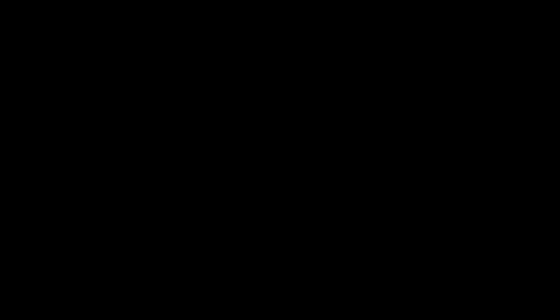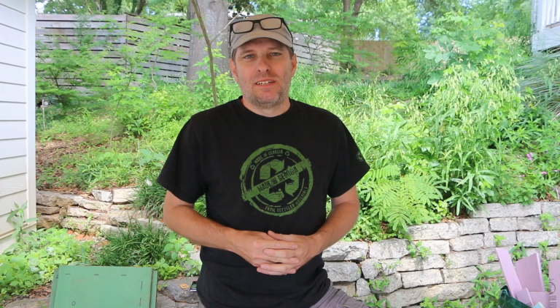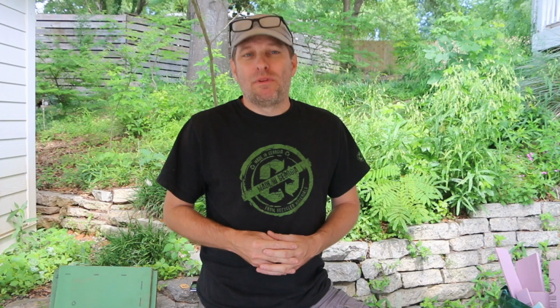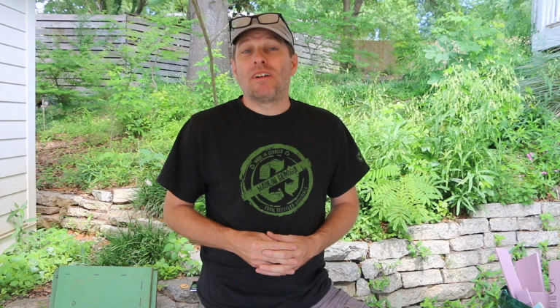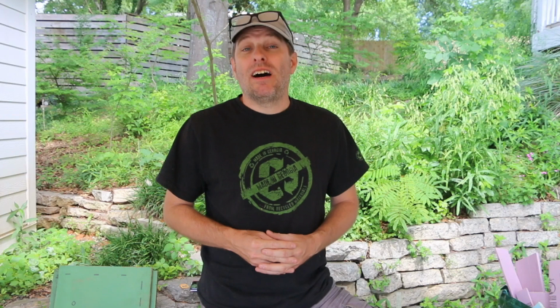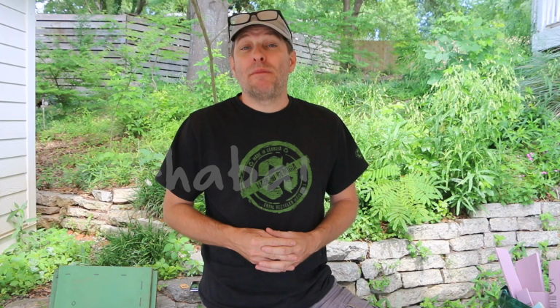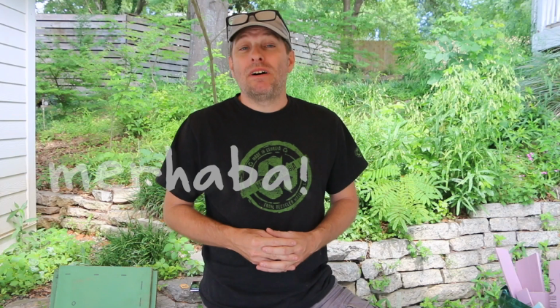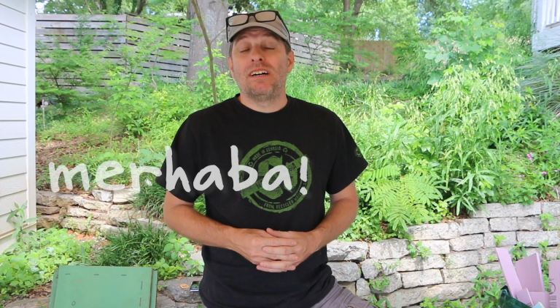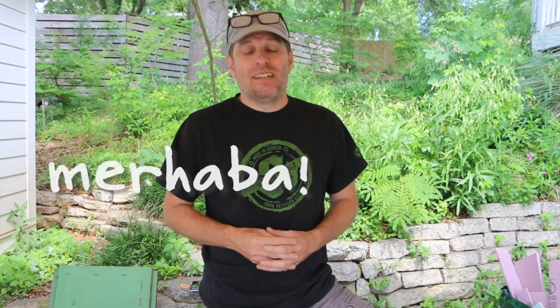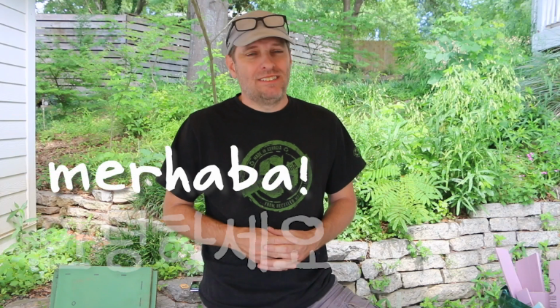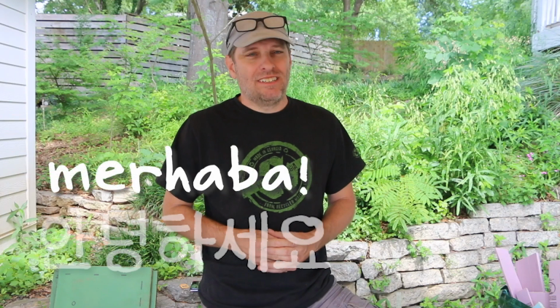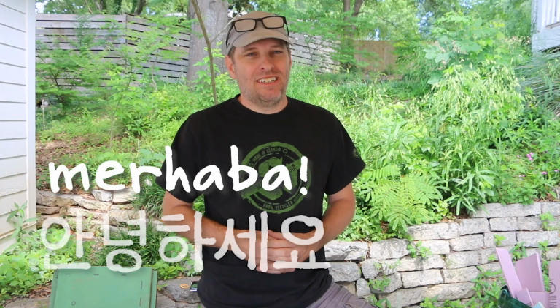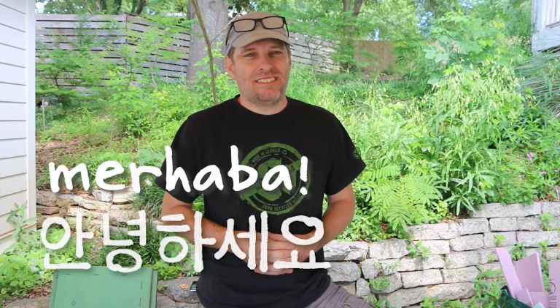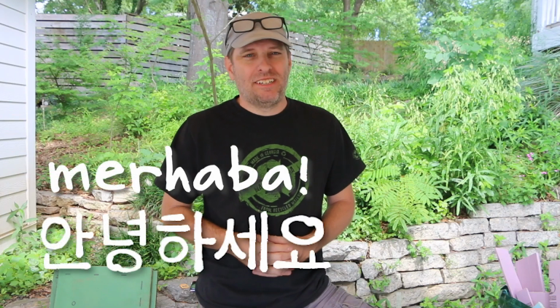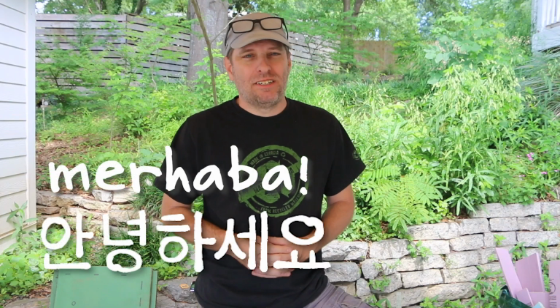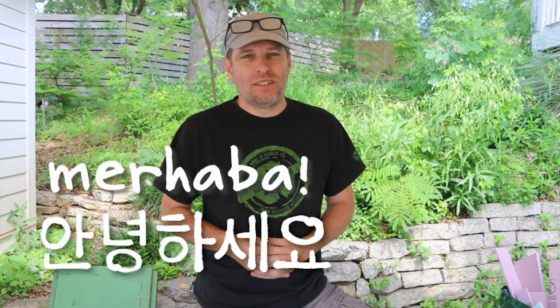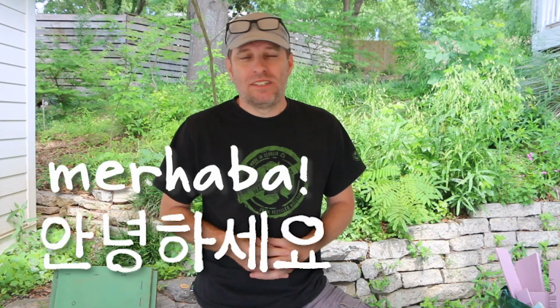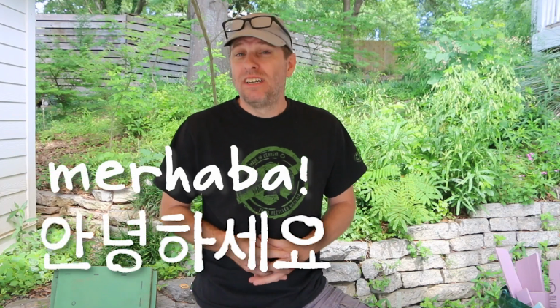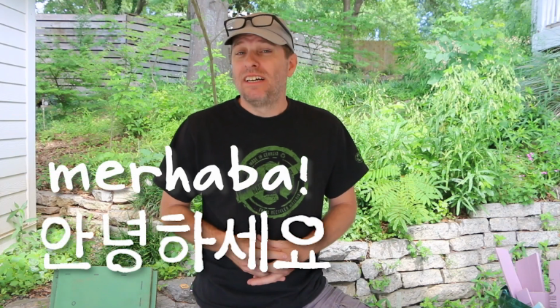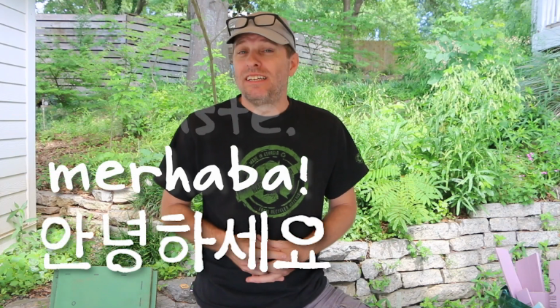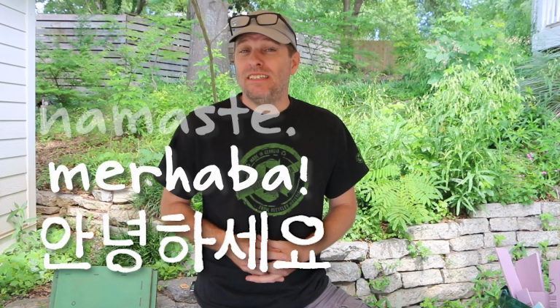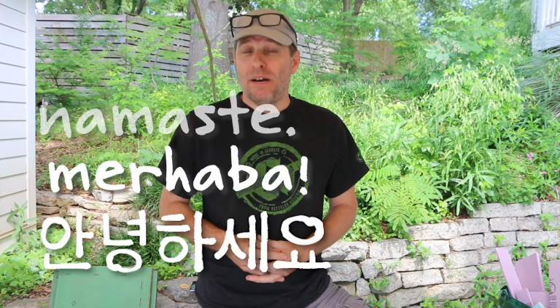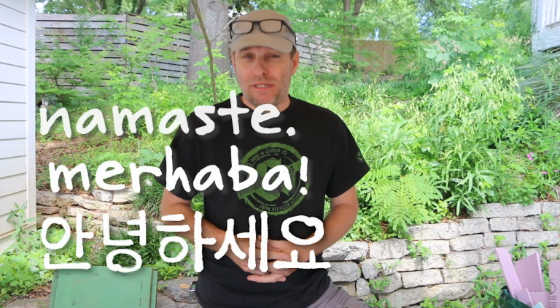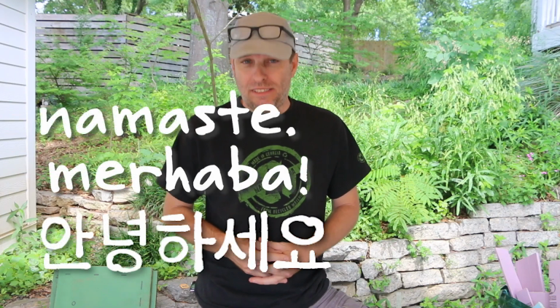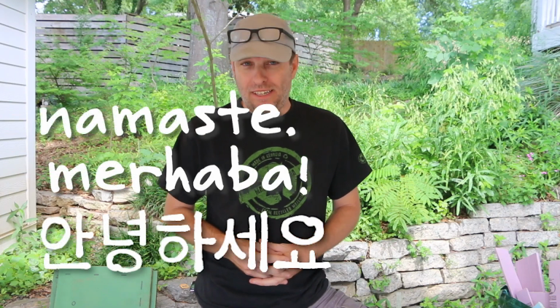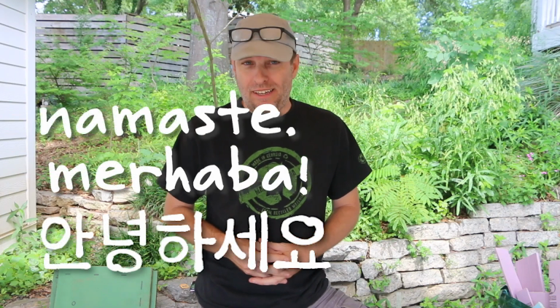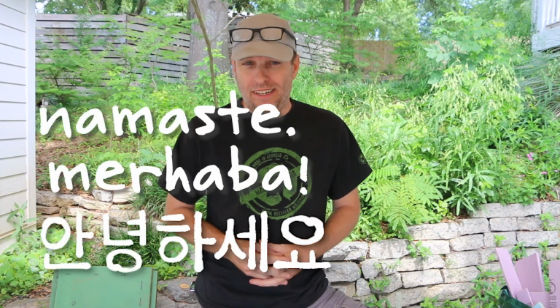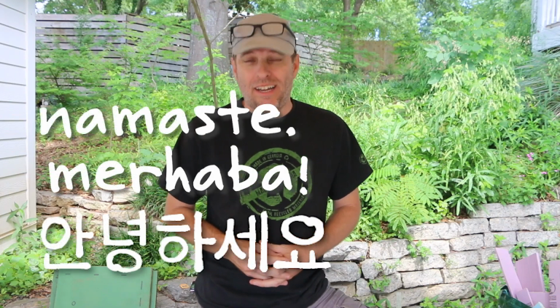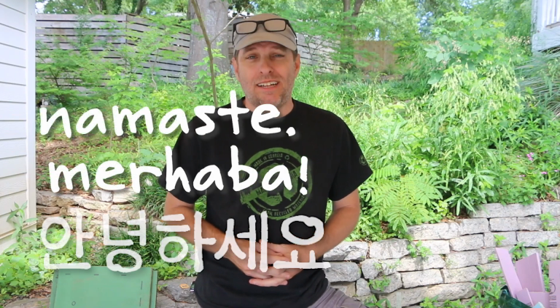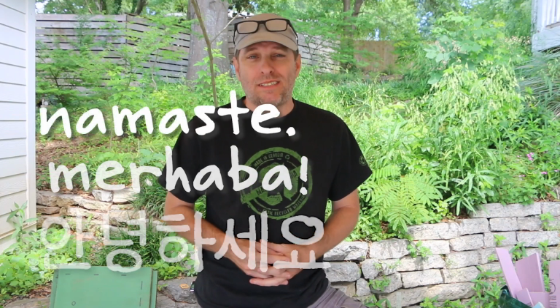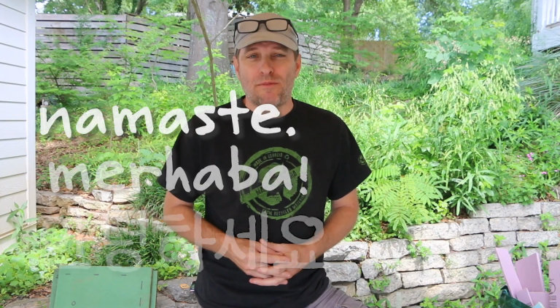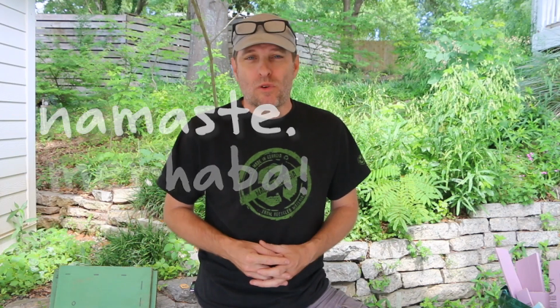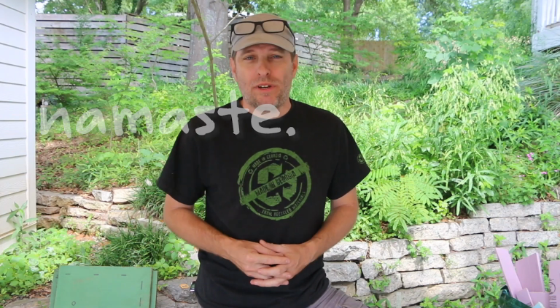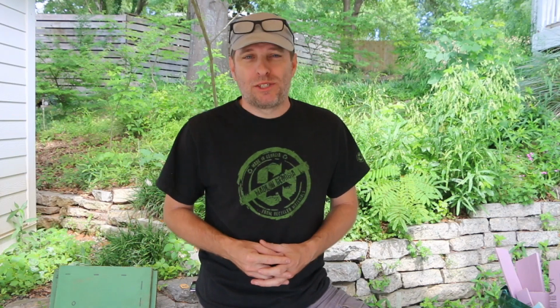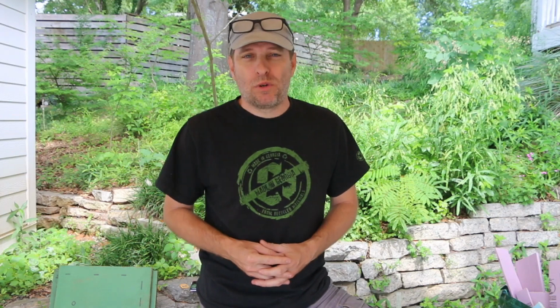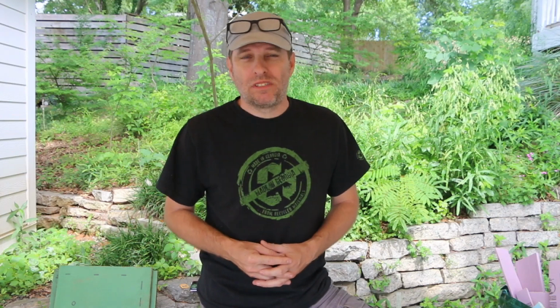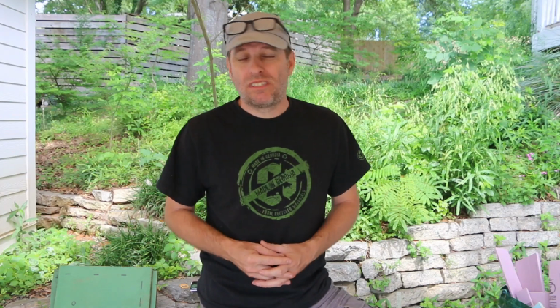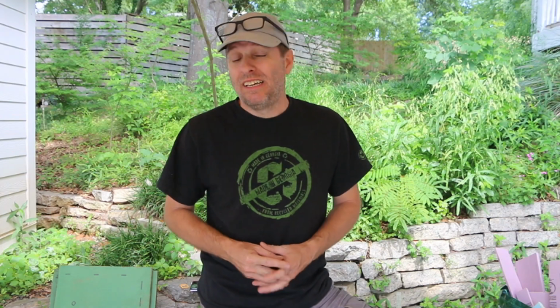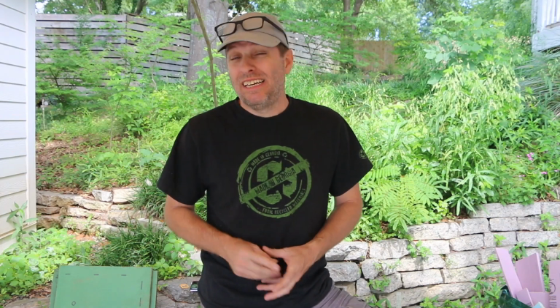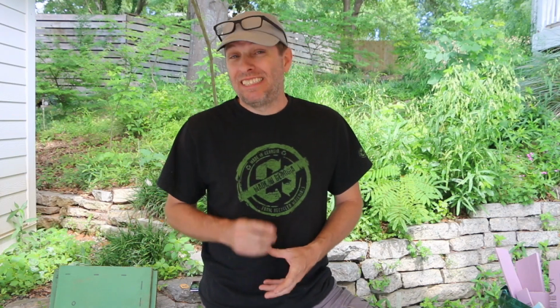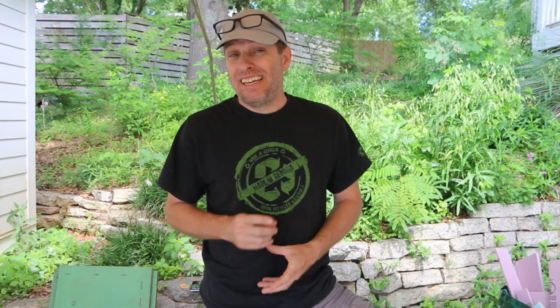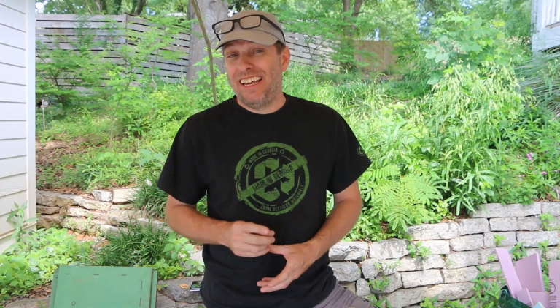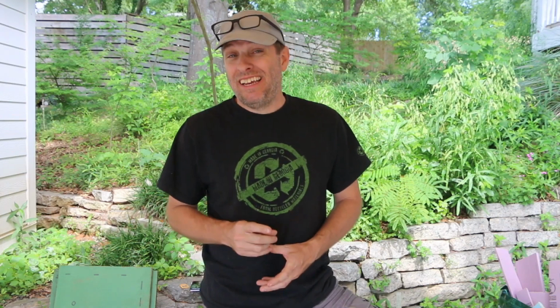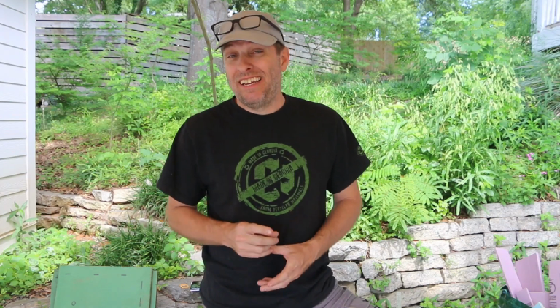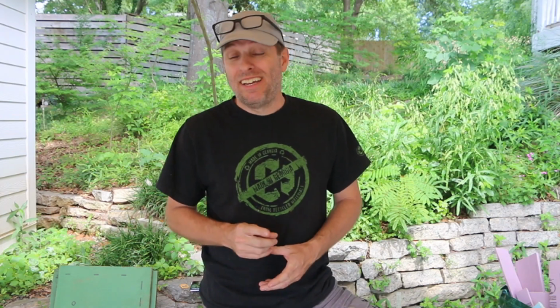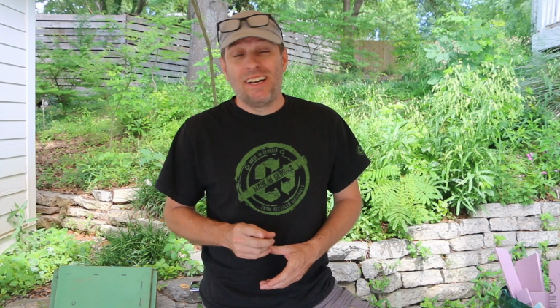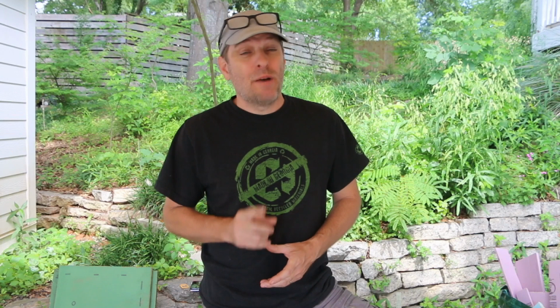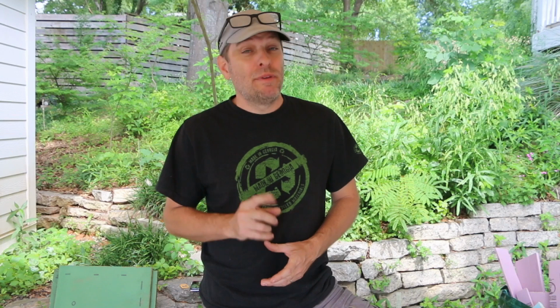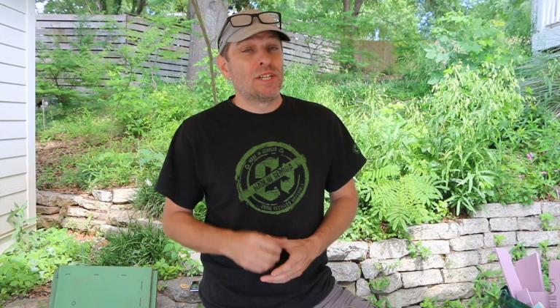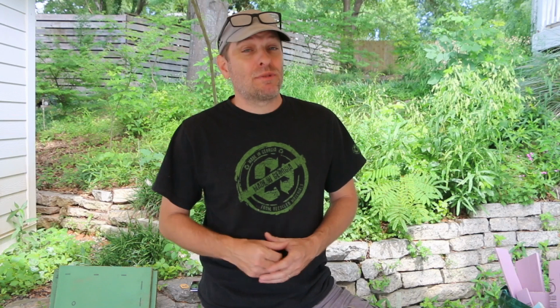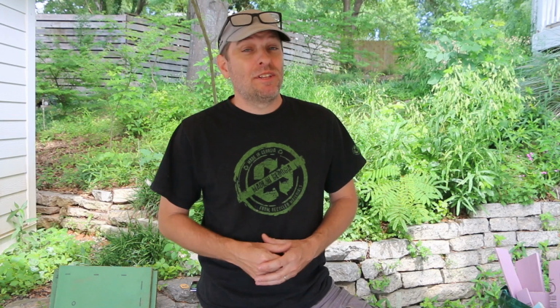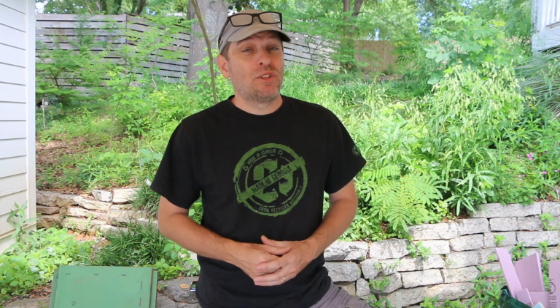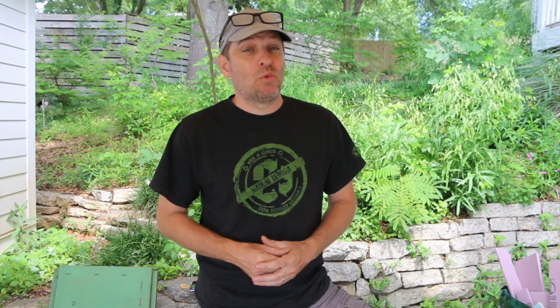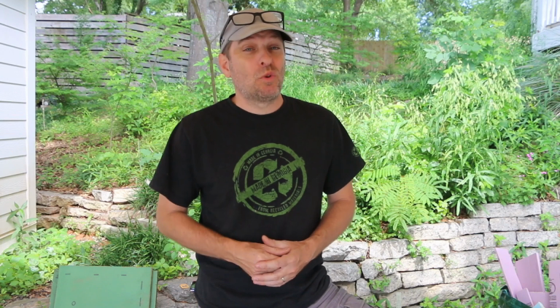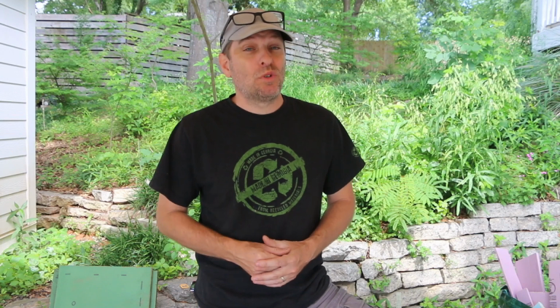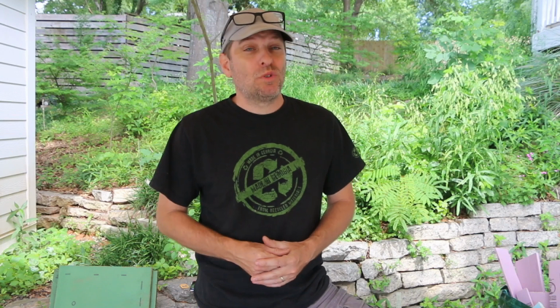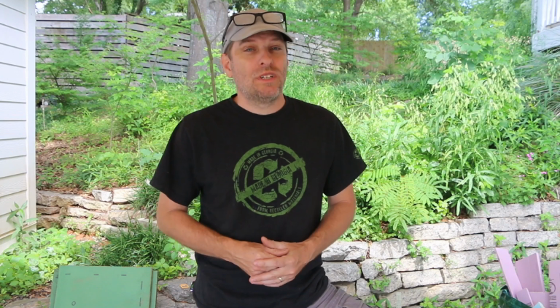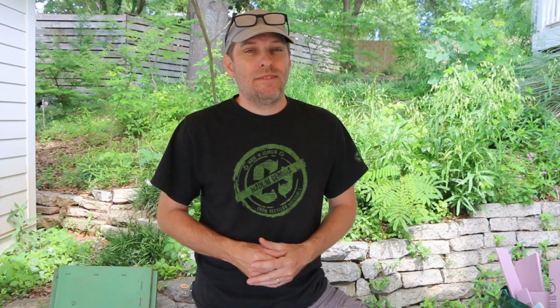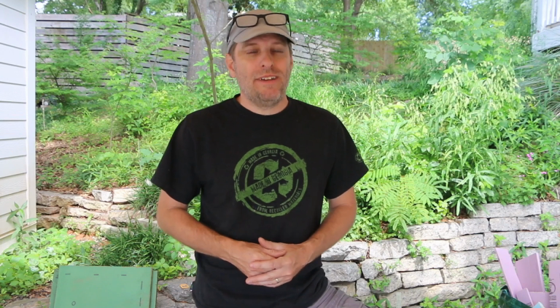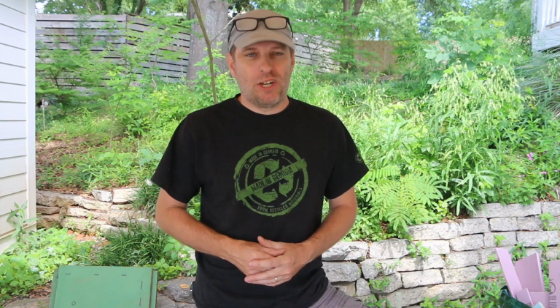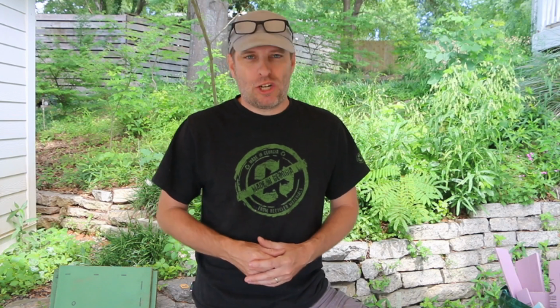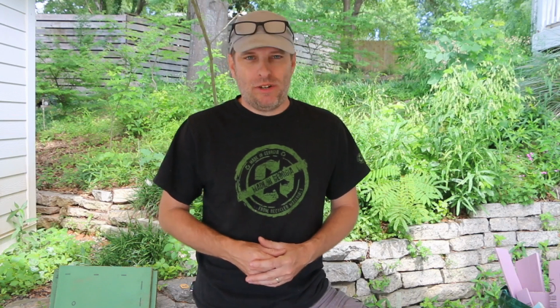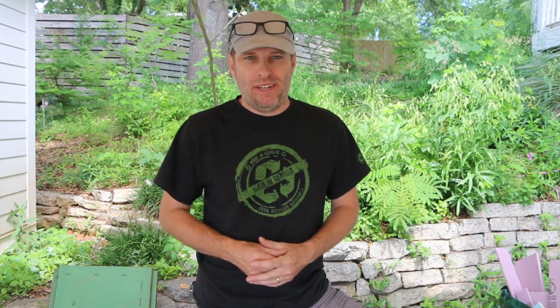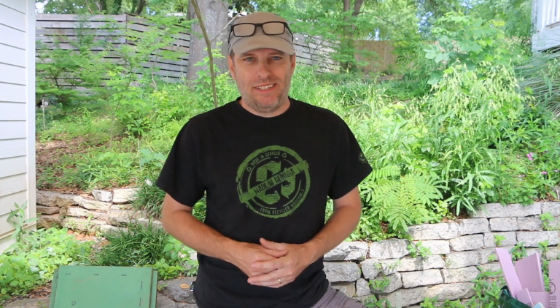Merhaba, annyeonghaseyo, and namaste. Hi, it's Tom from Green Shorts, and today I'm entering the world of aircrete.